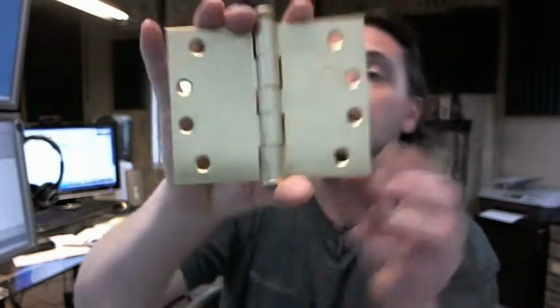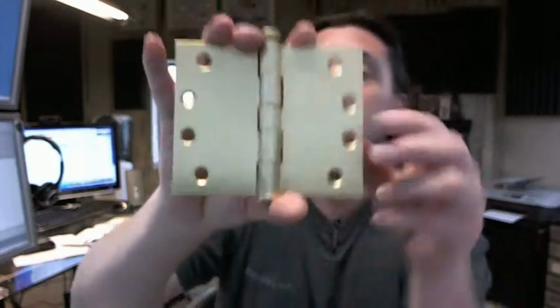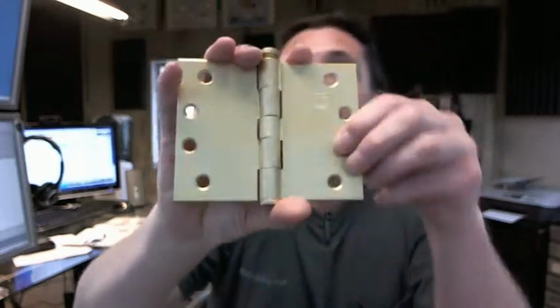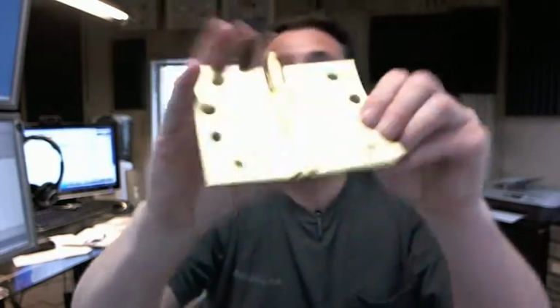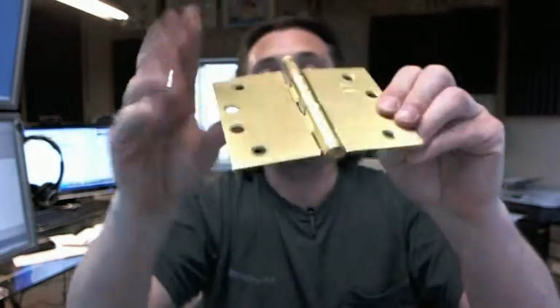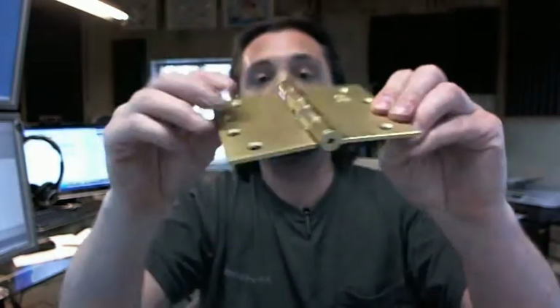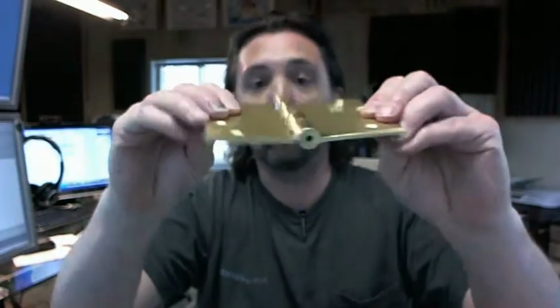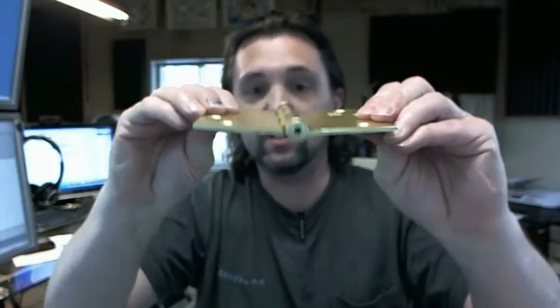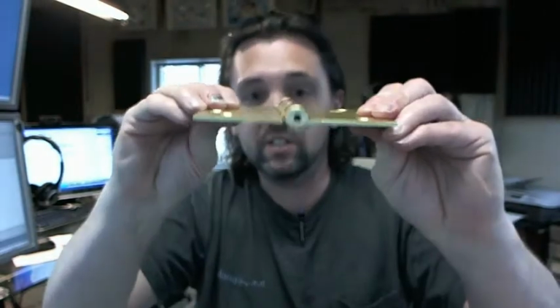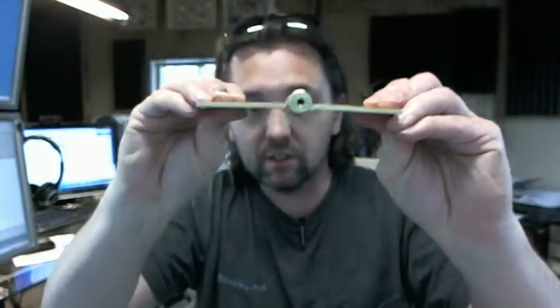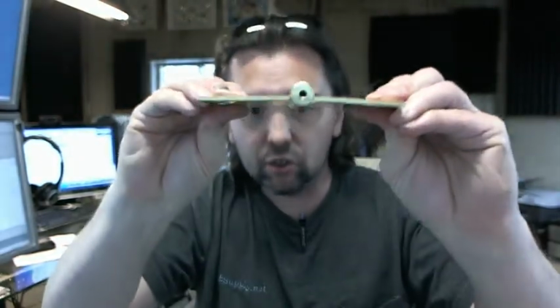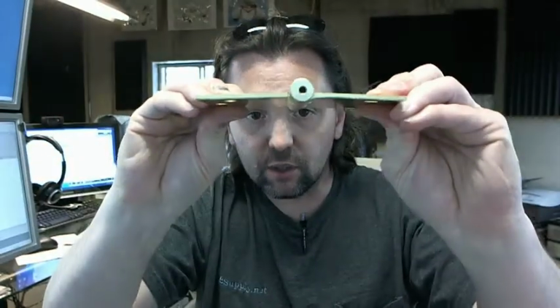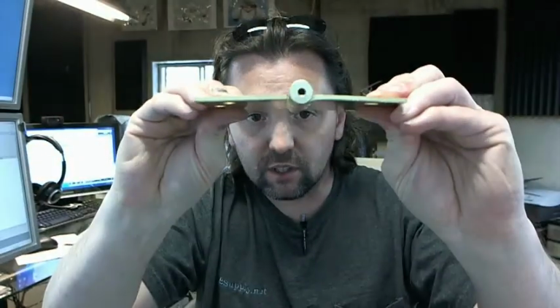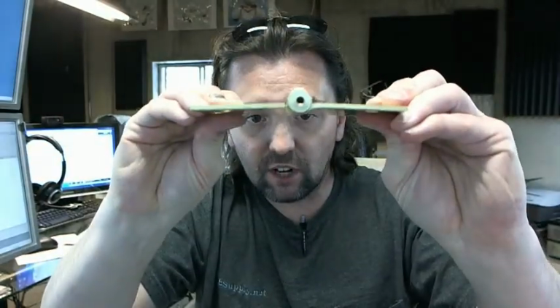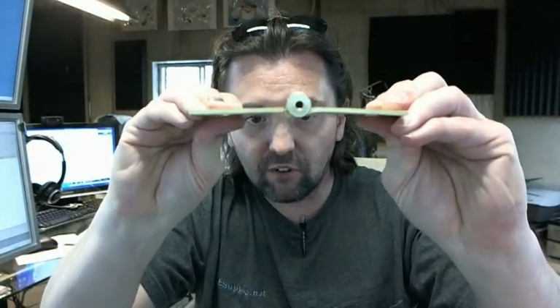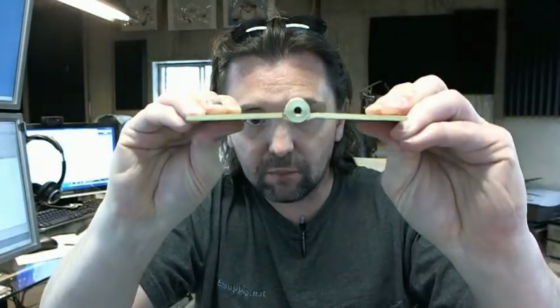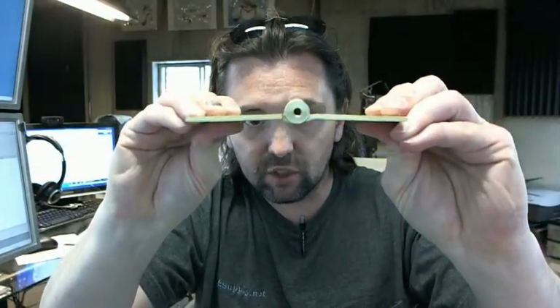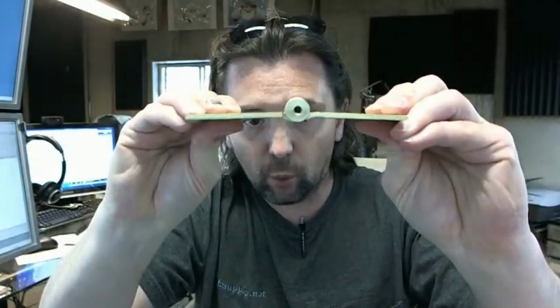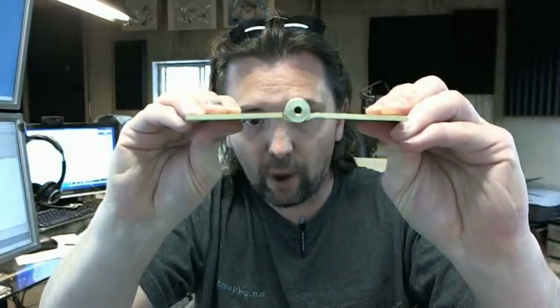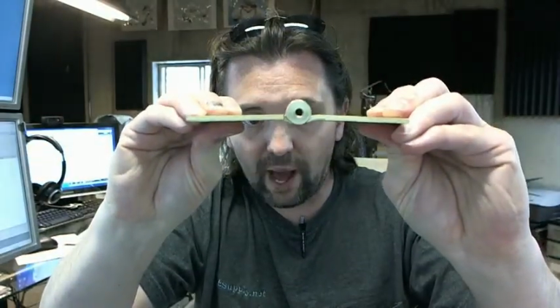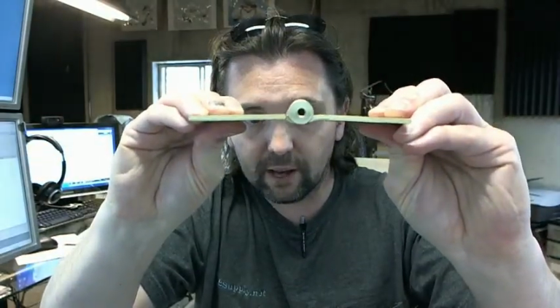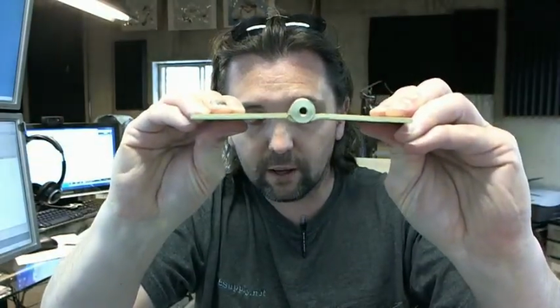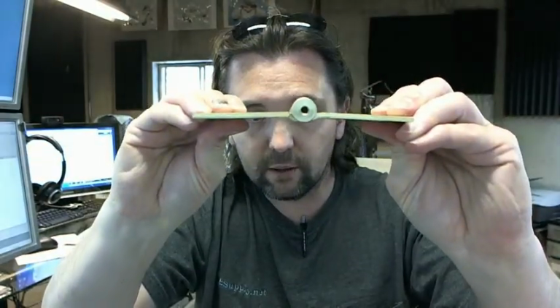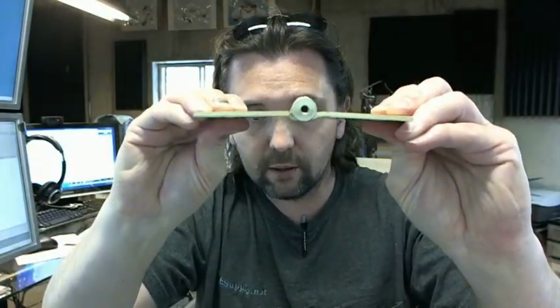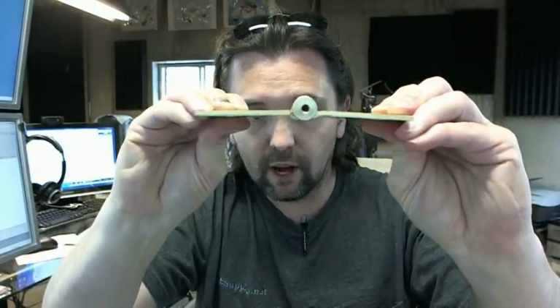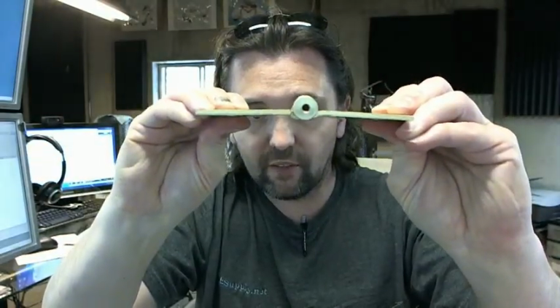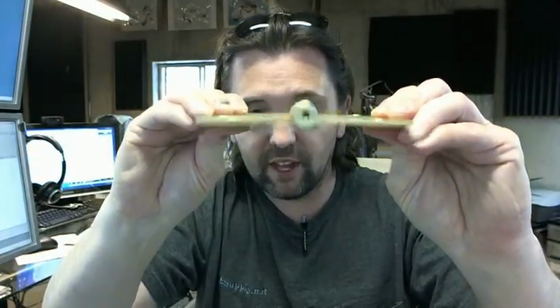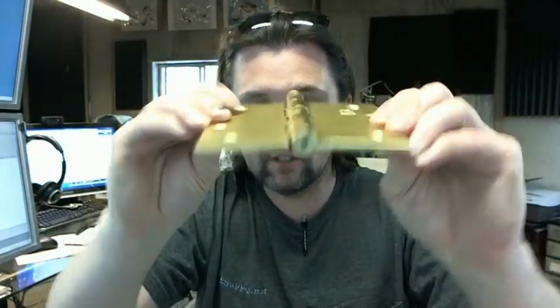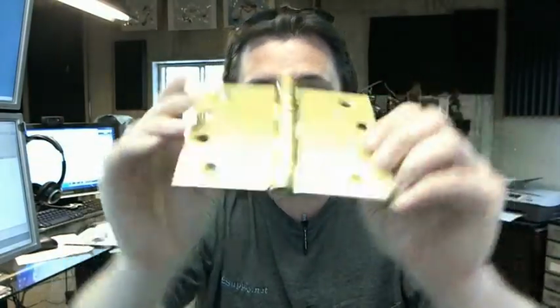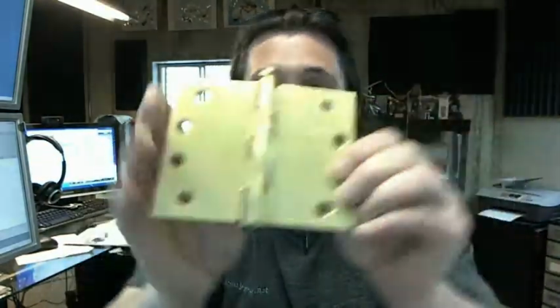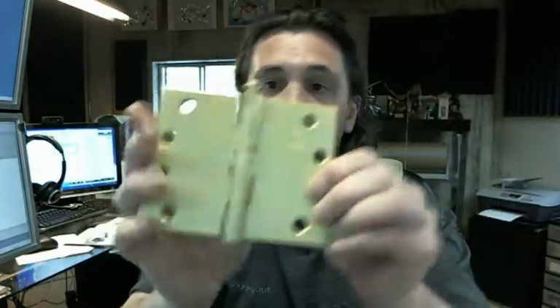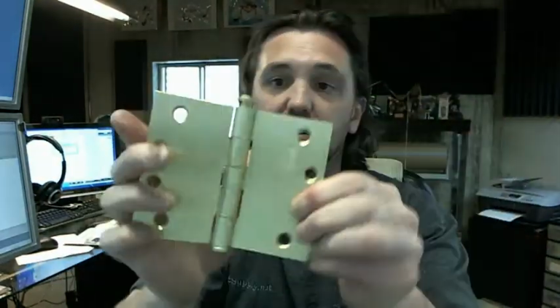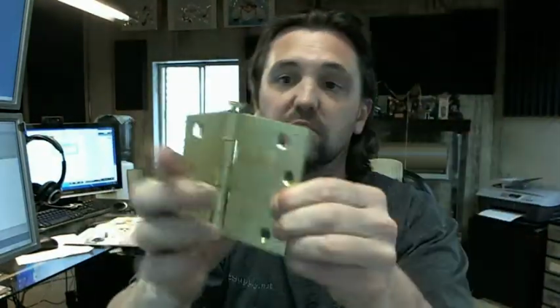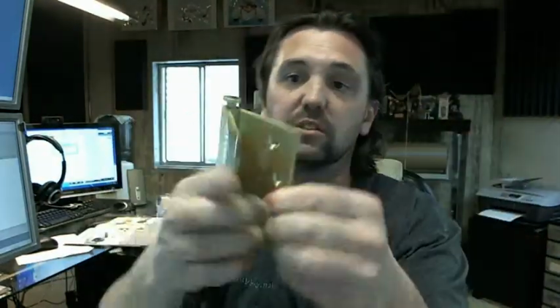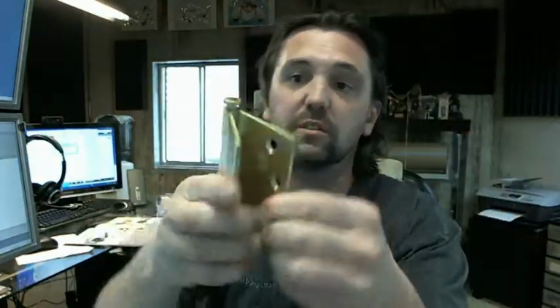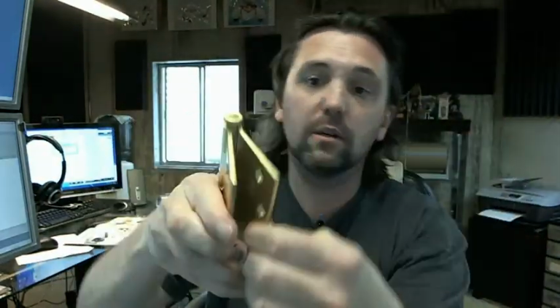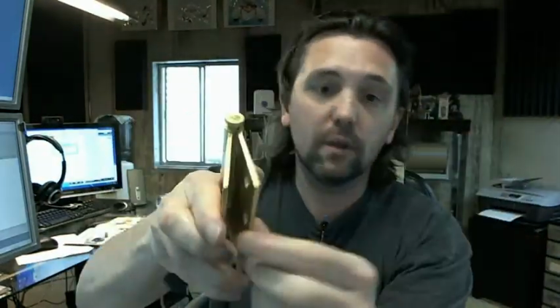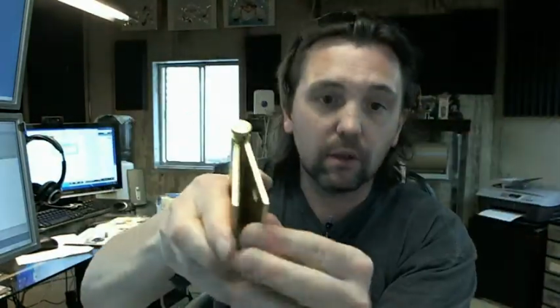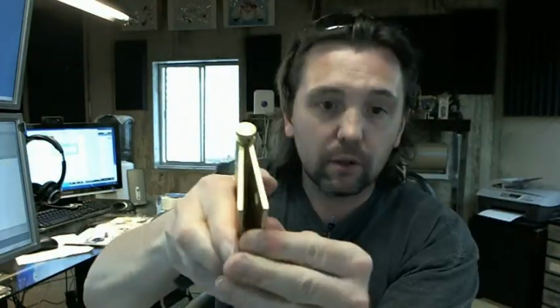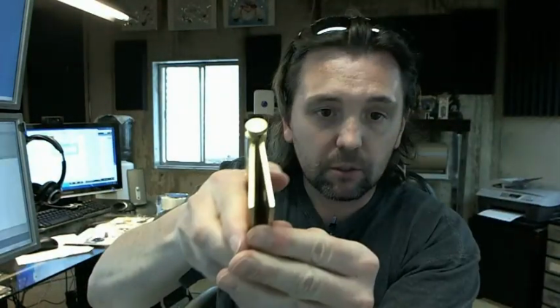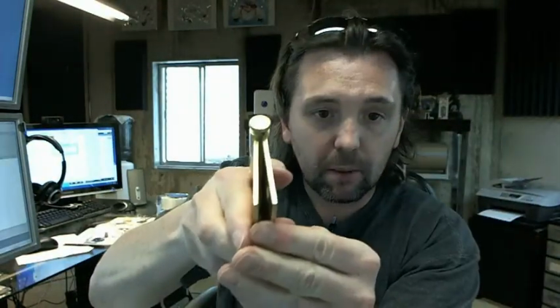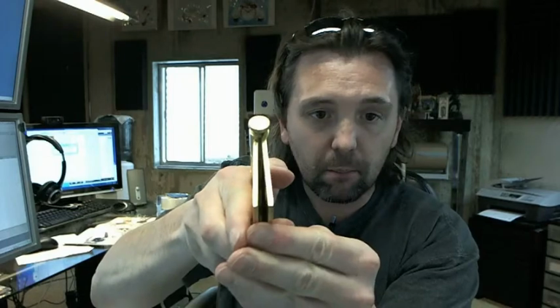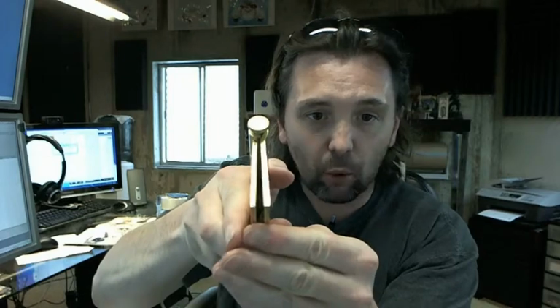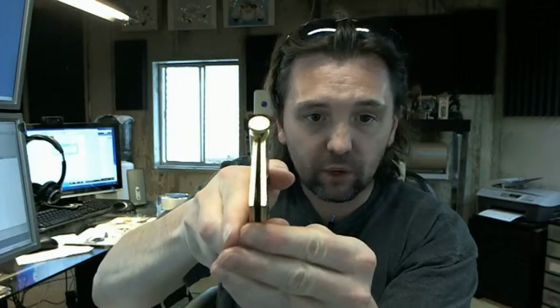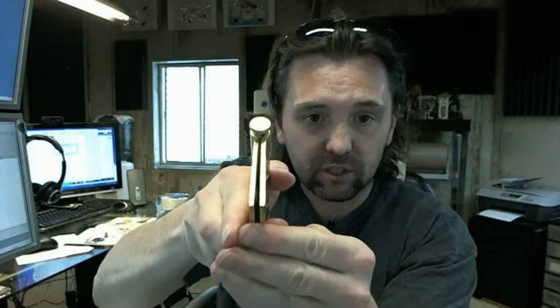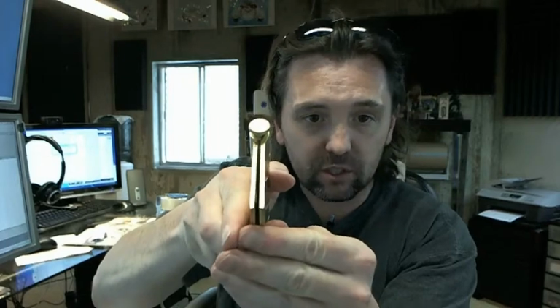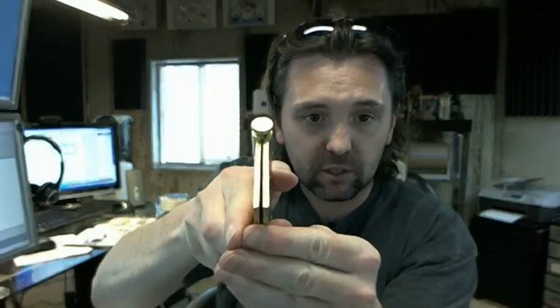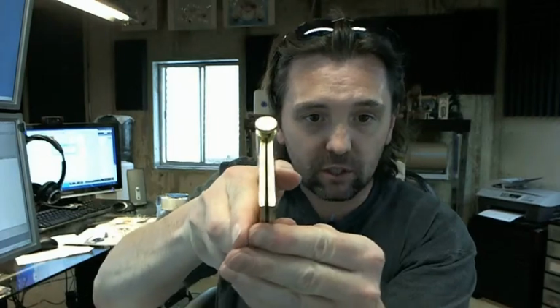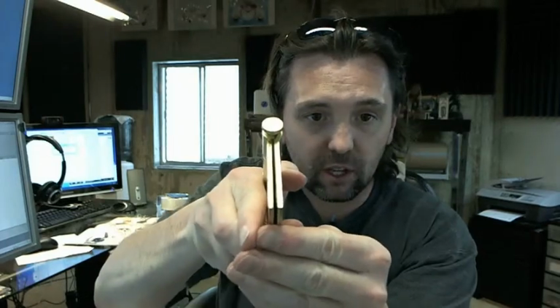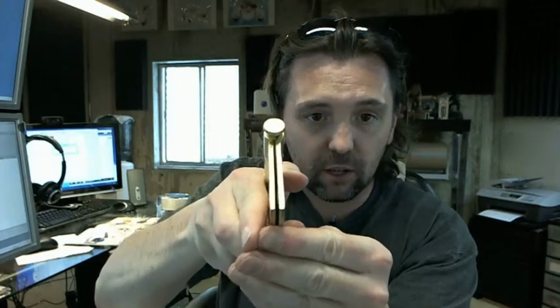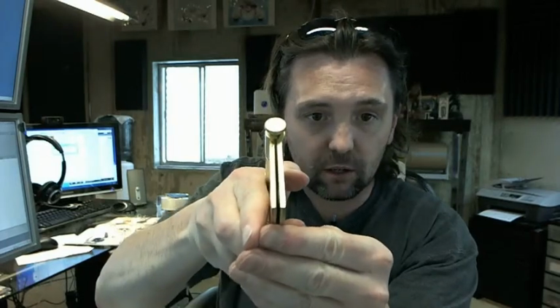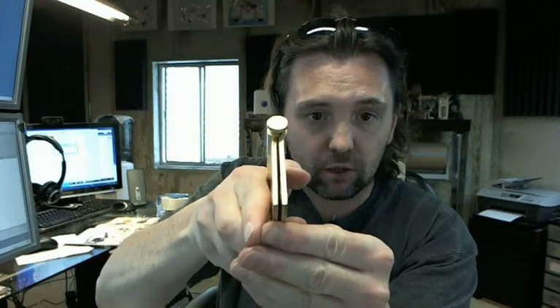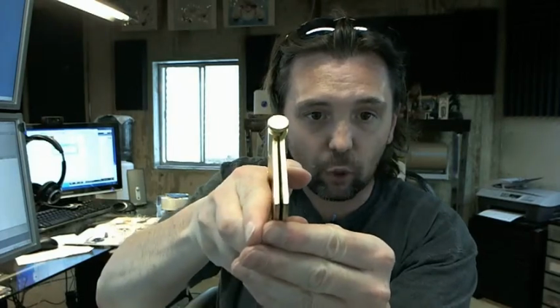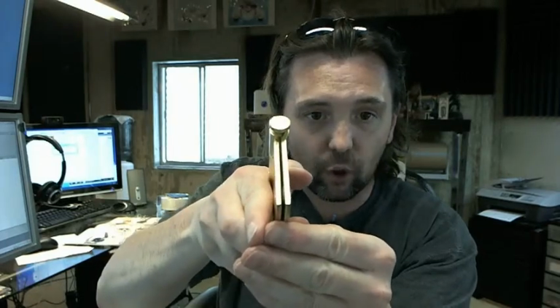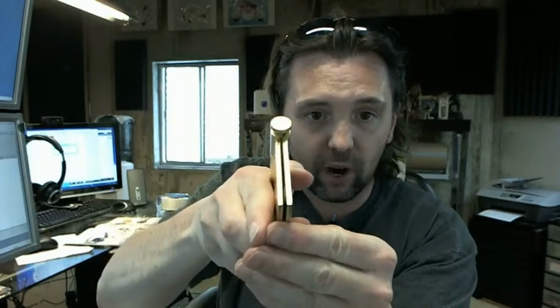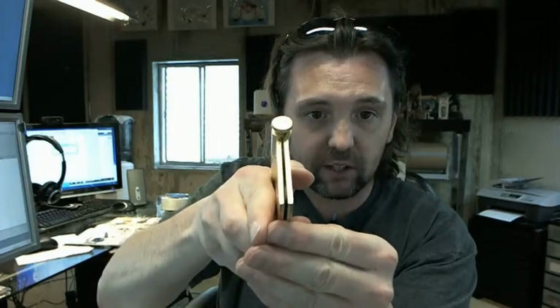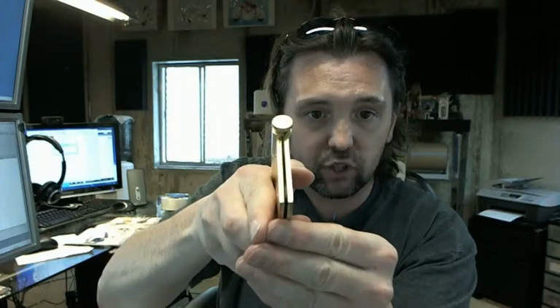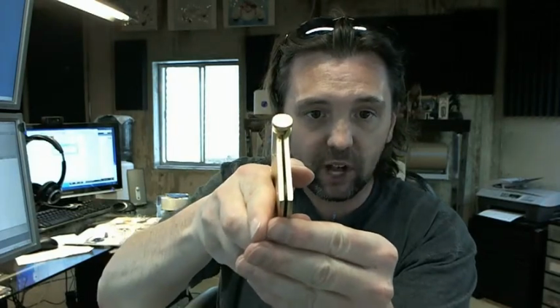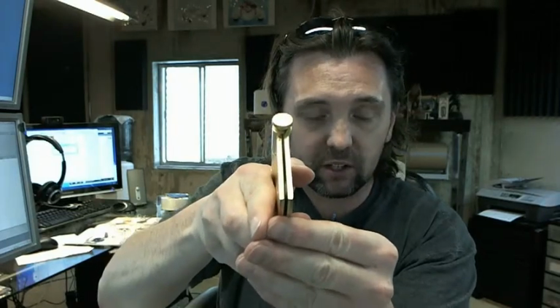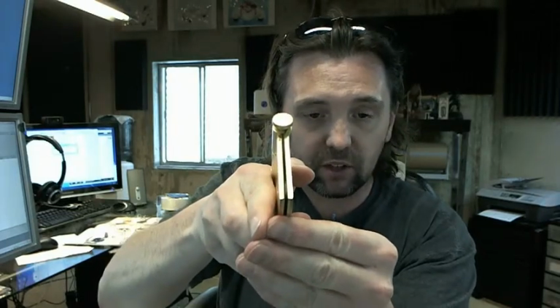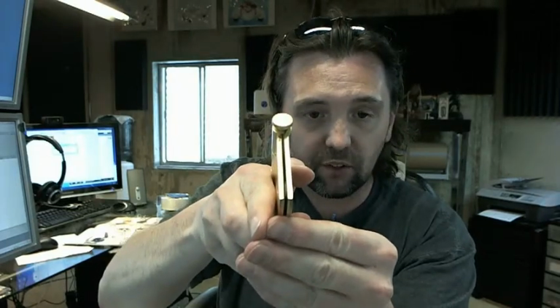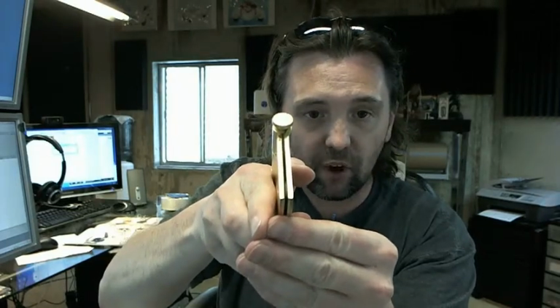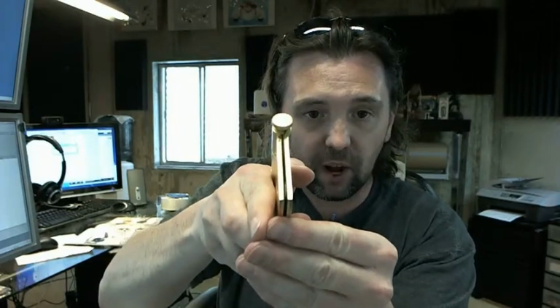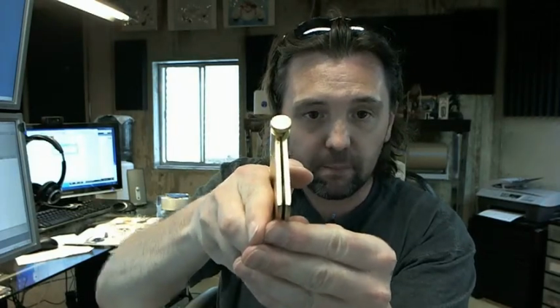It's a full mortise hinge. You can see from the swag on the hinges that this is to be mortised to the door edge and to the frame.